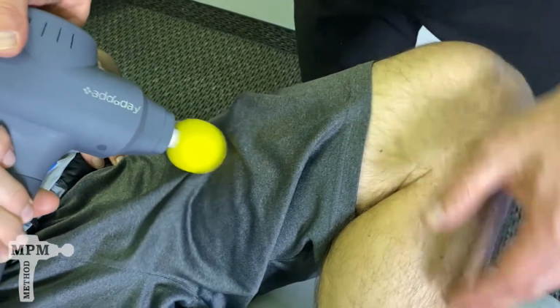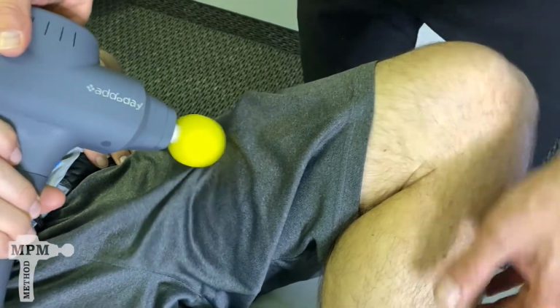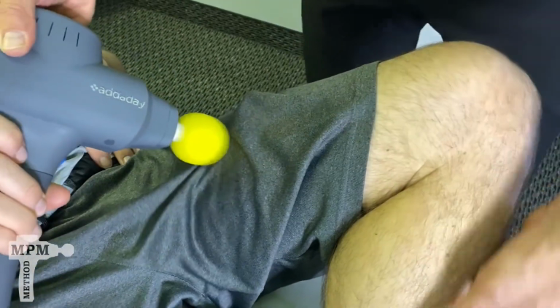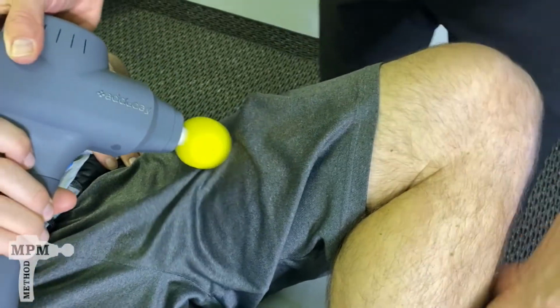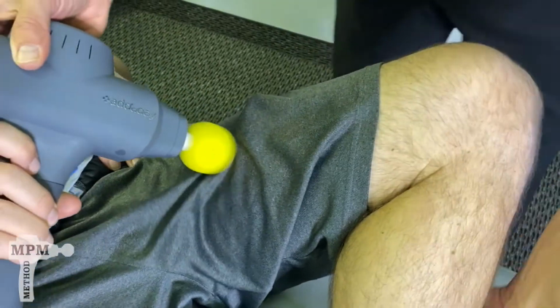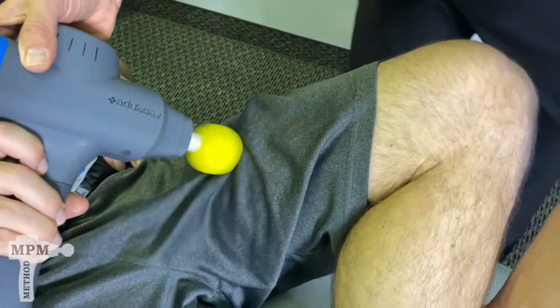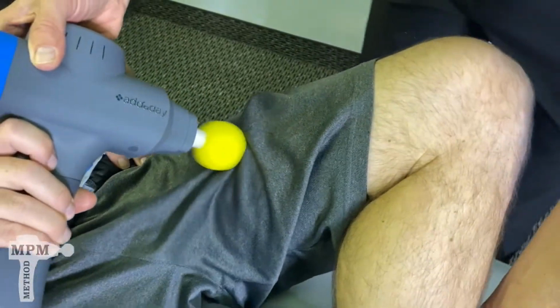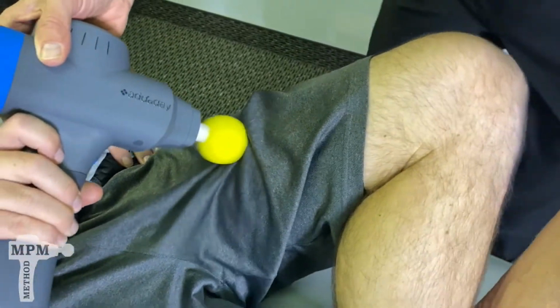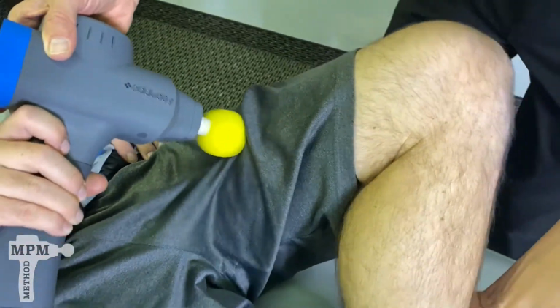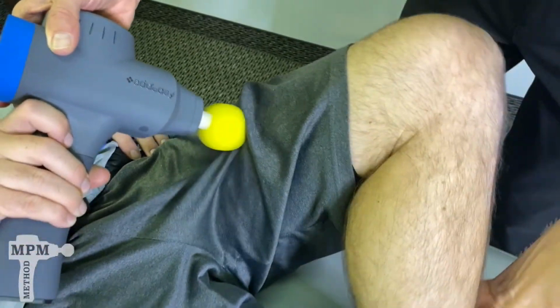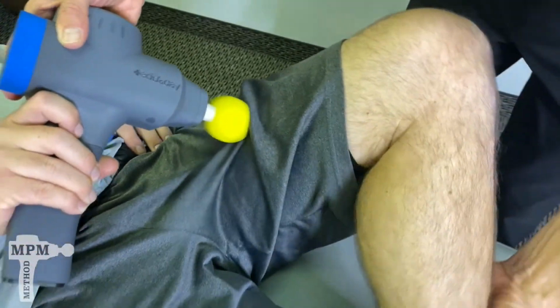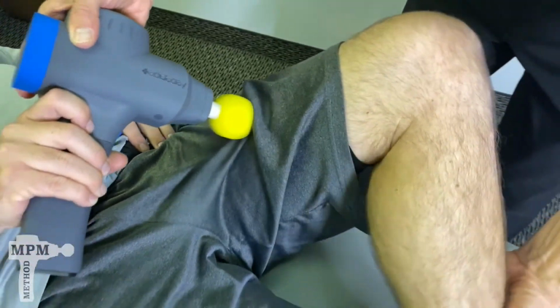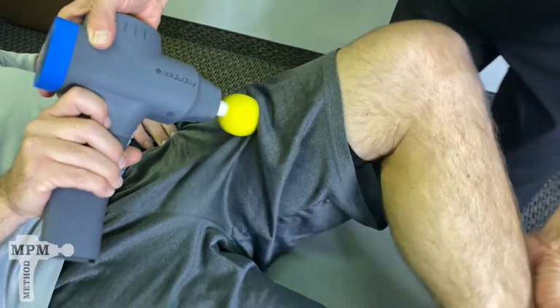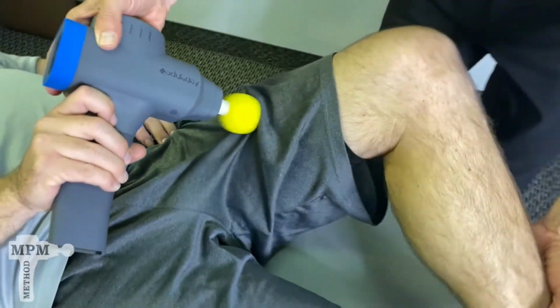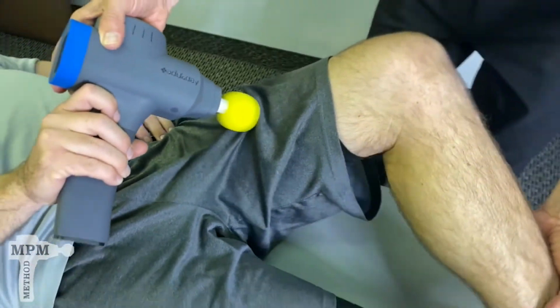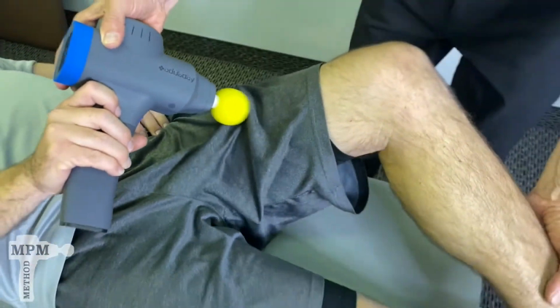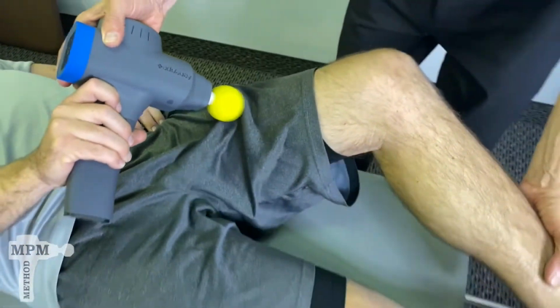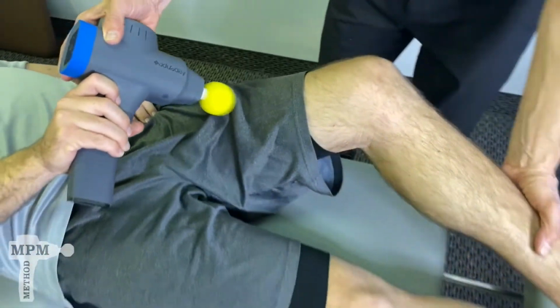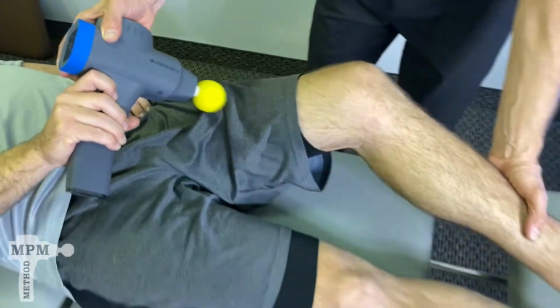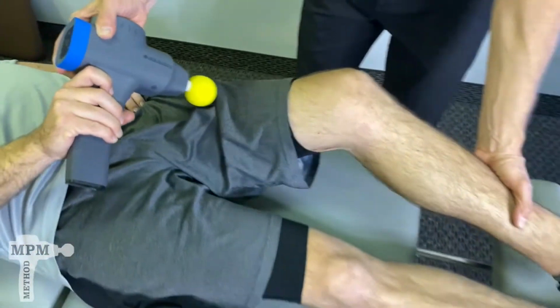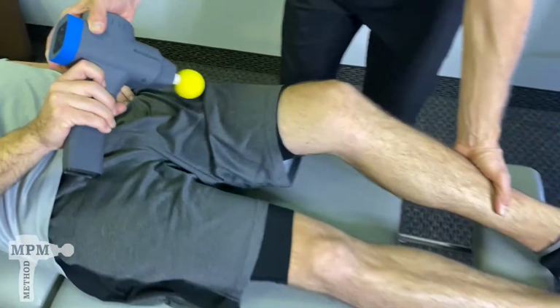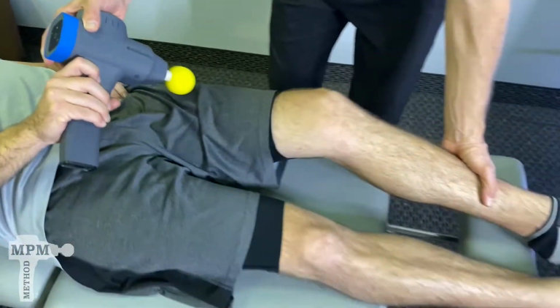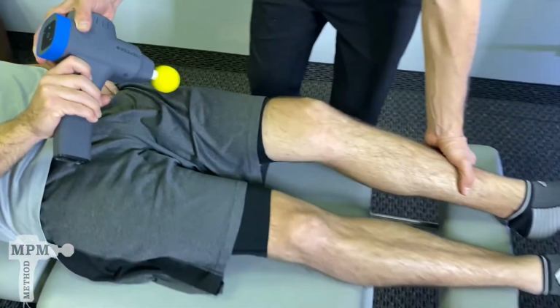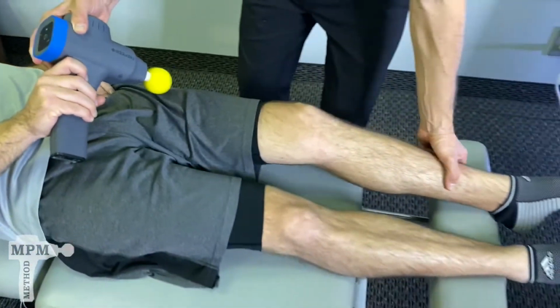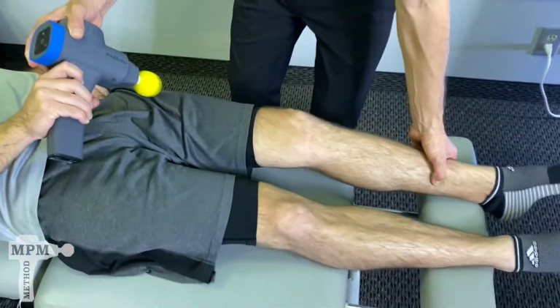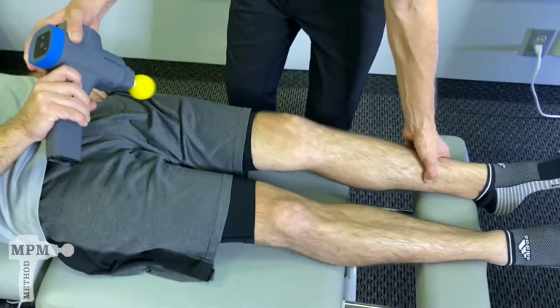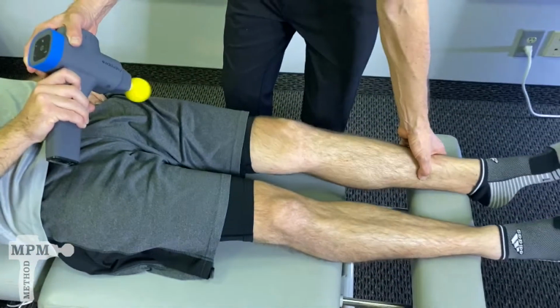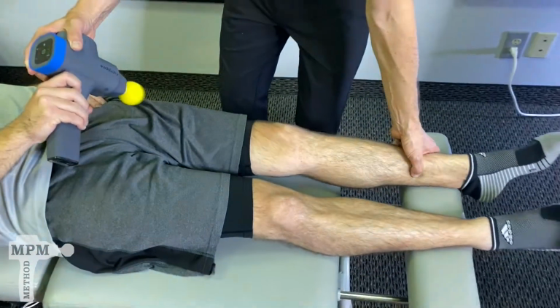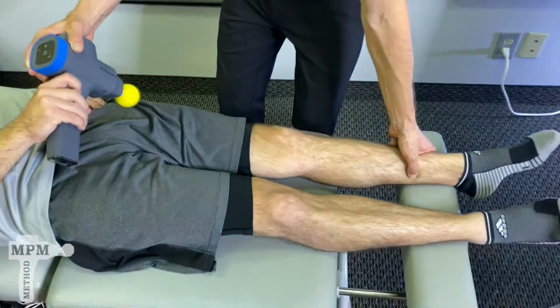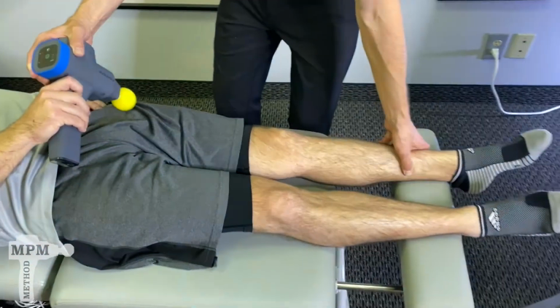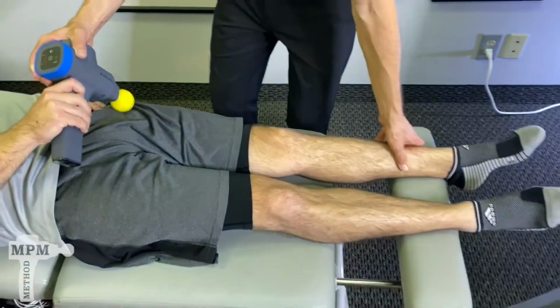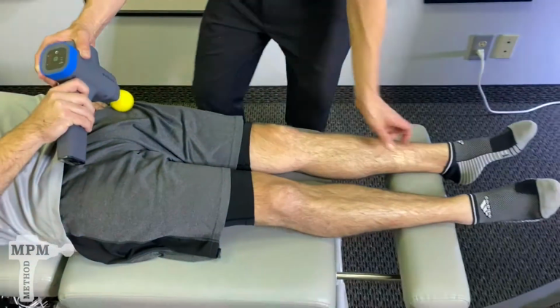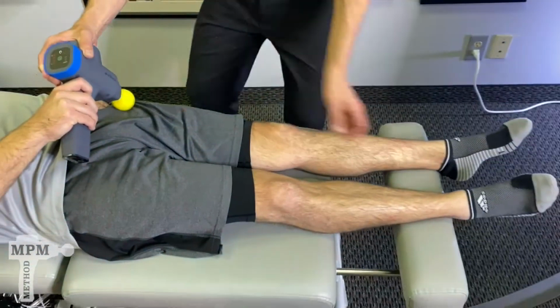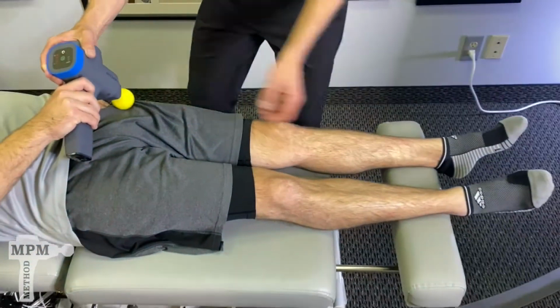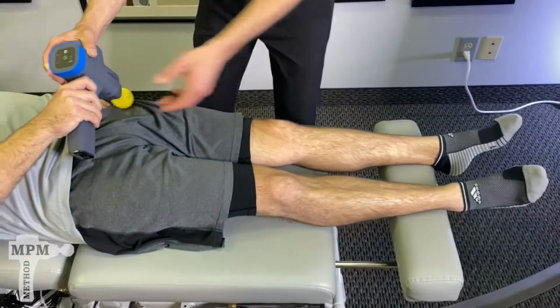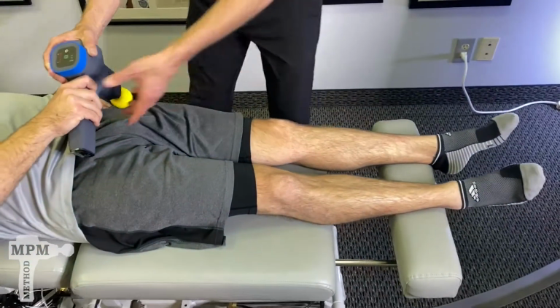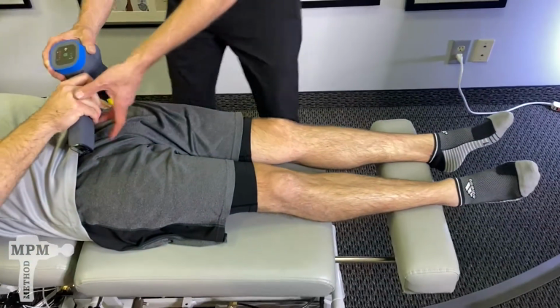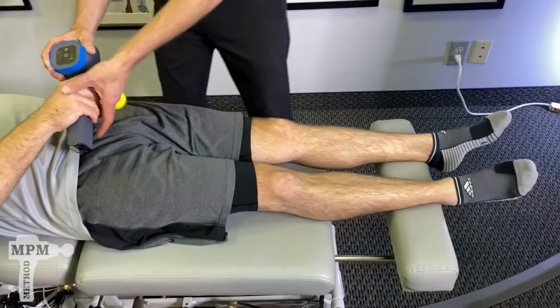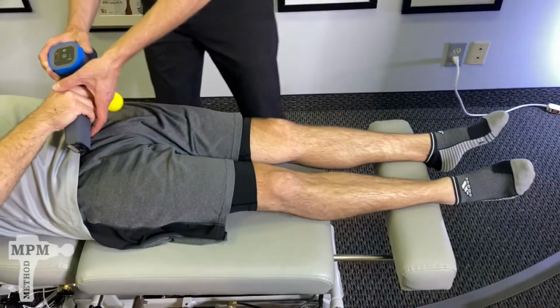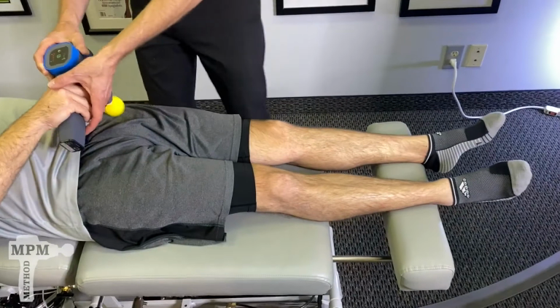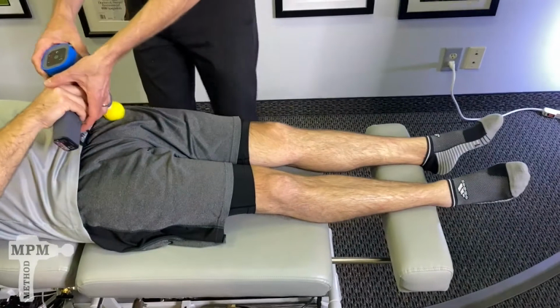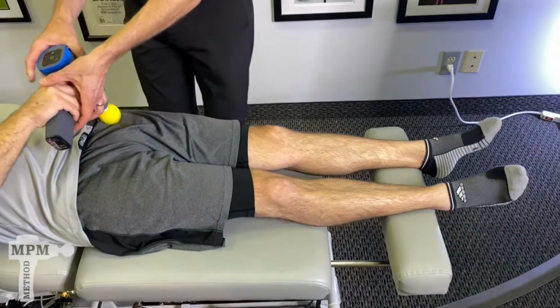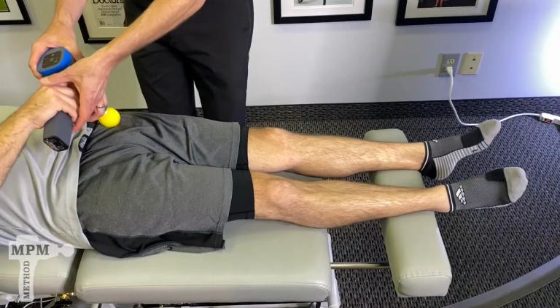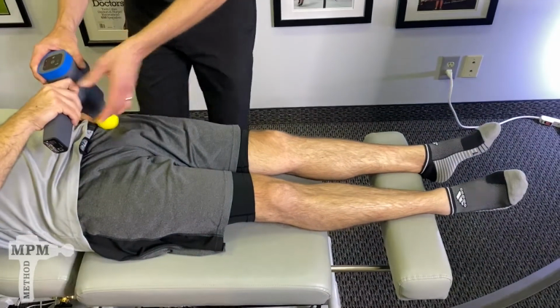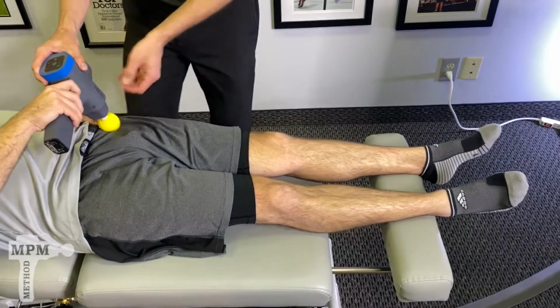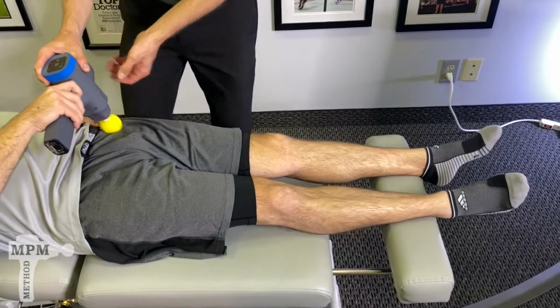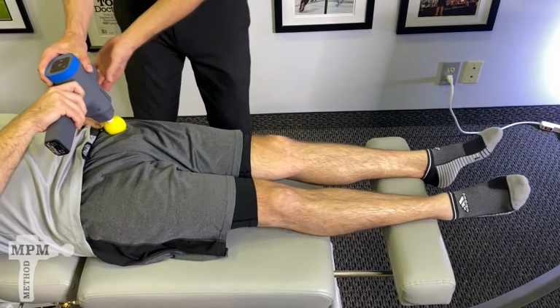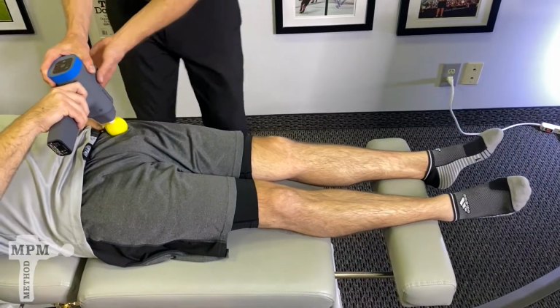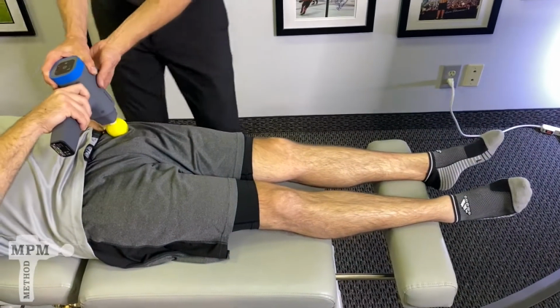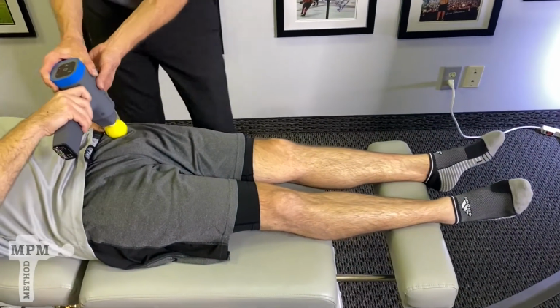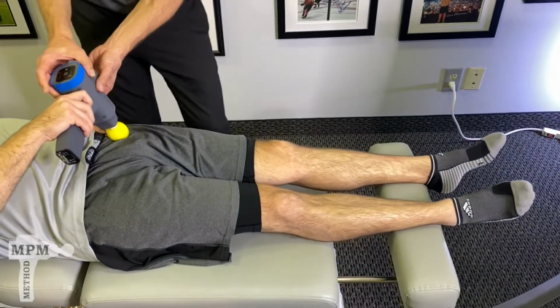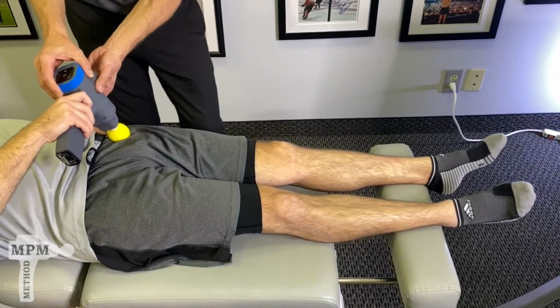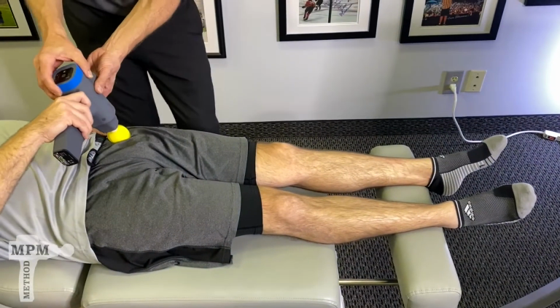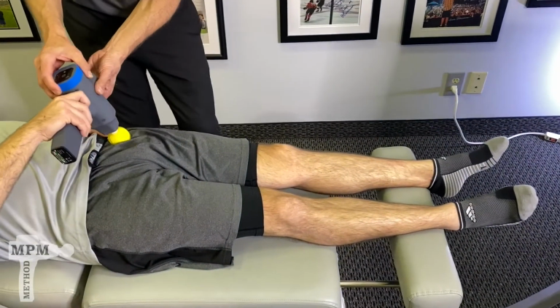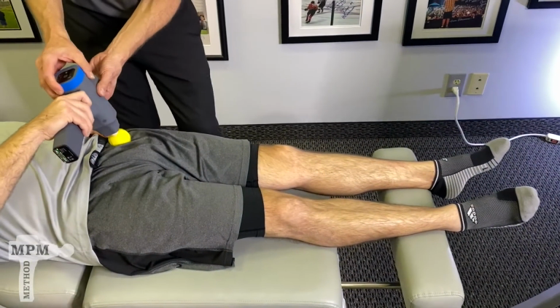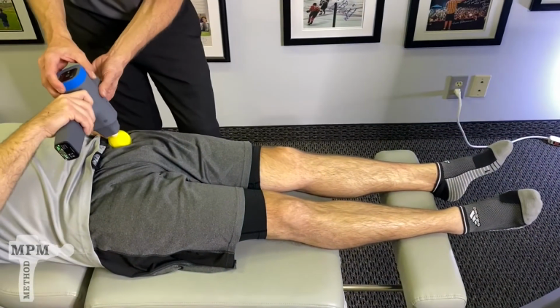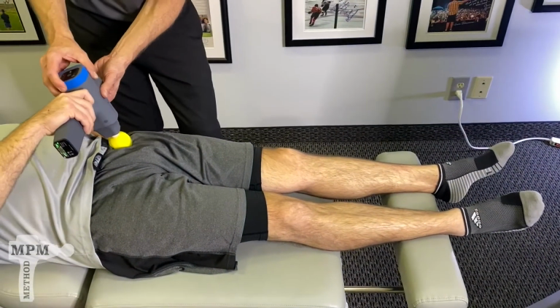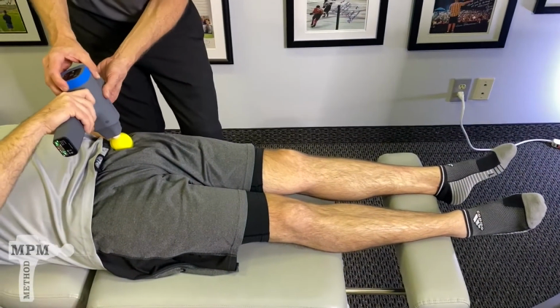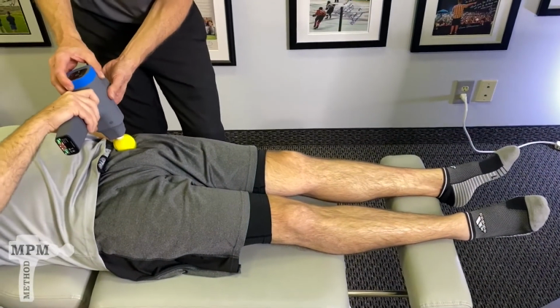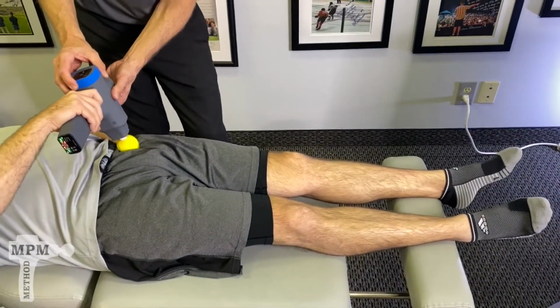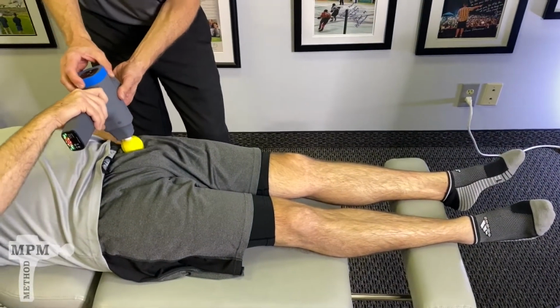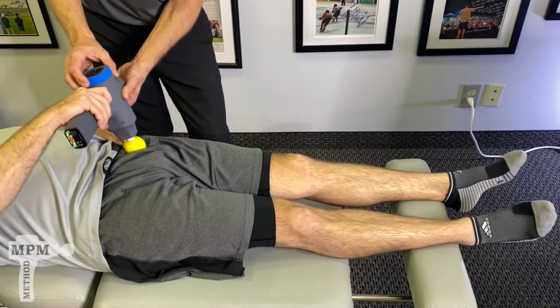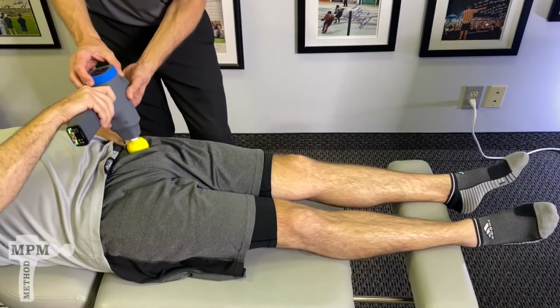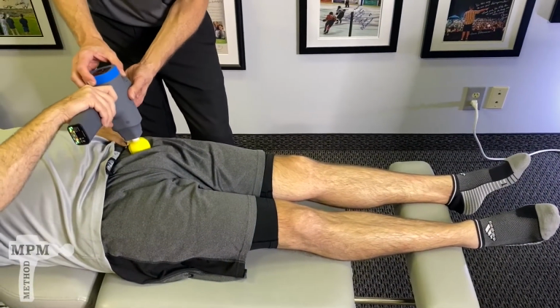Do three passes. Once you finish three, straighten out the leg and revisit the areas.